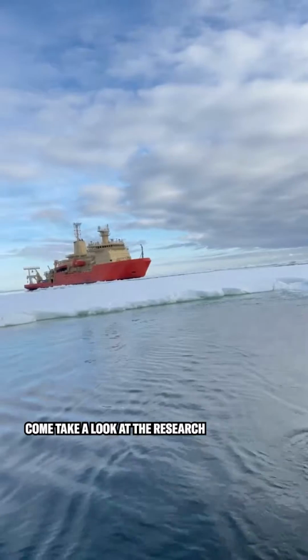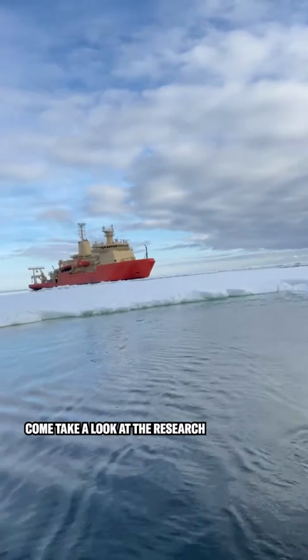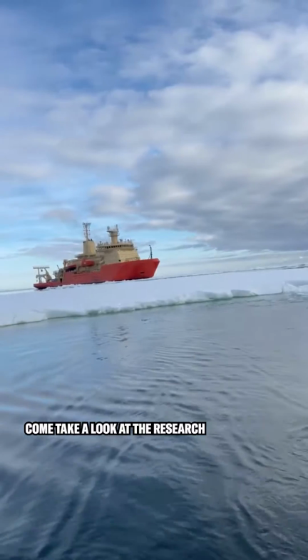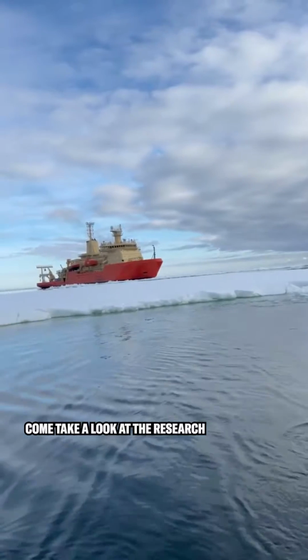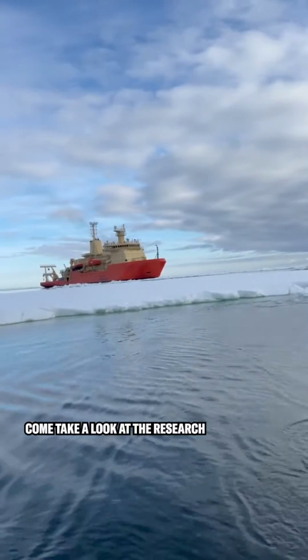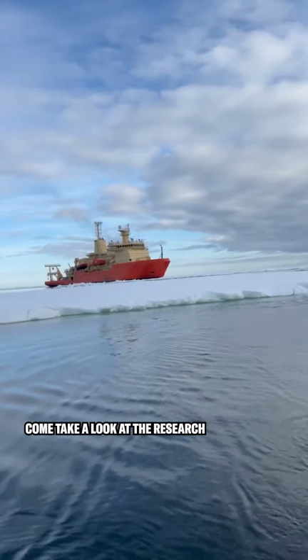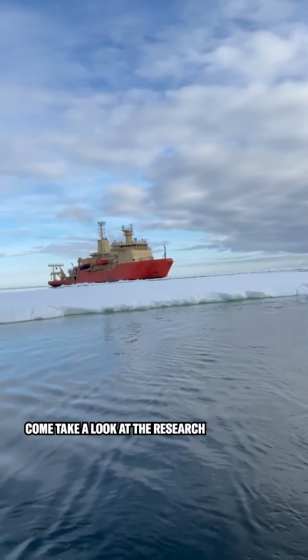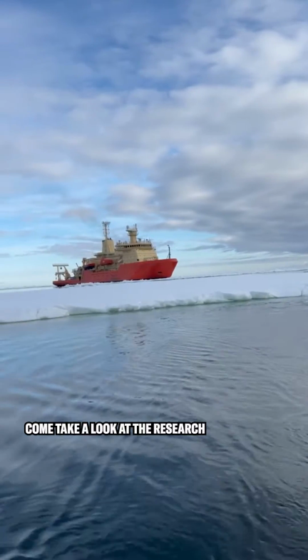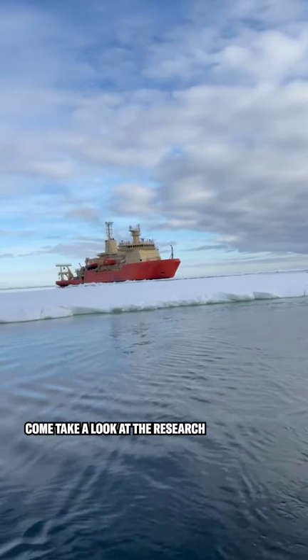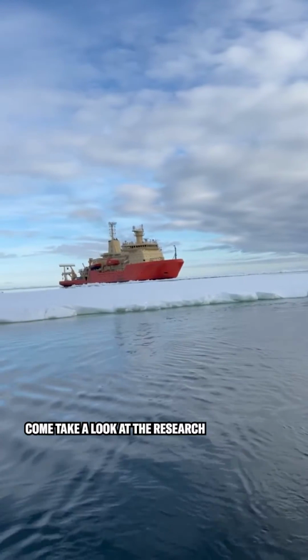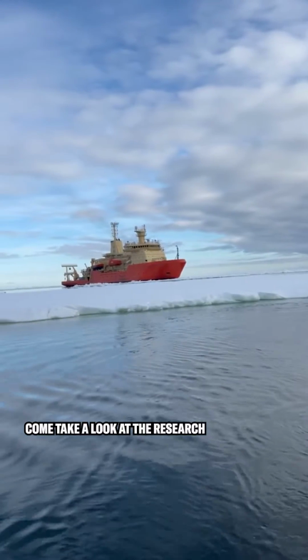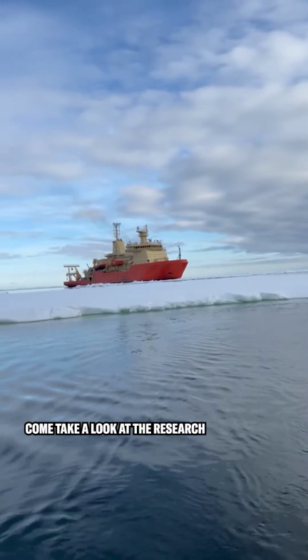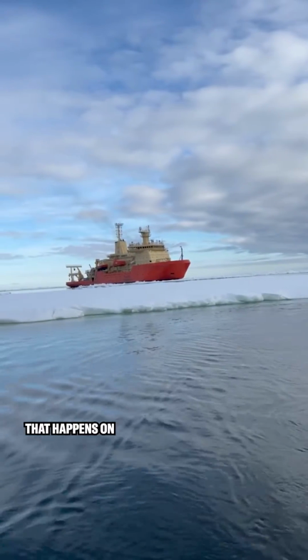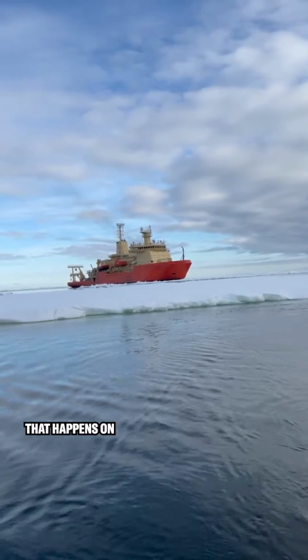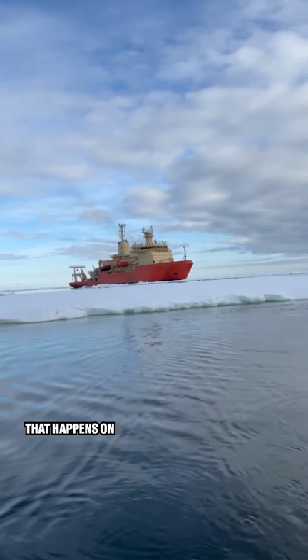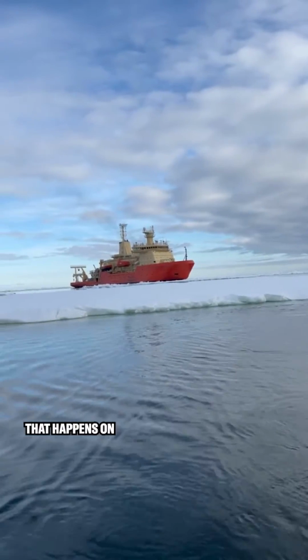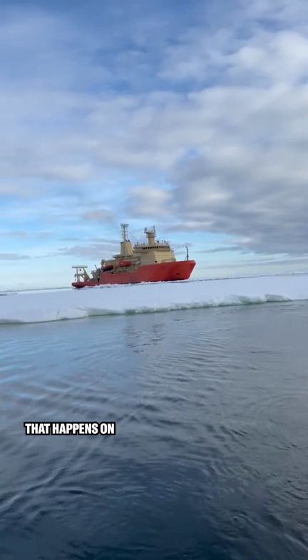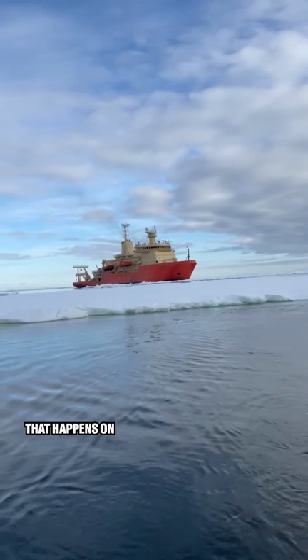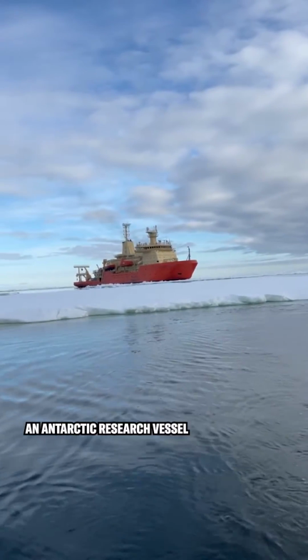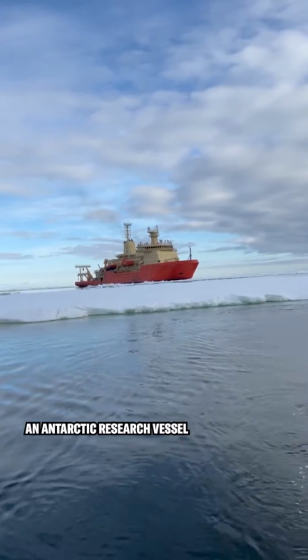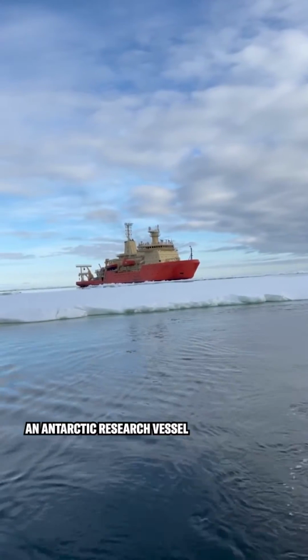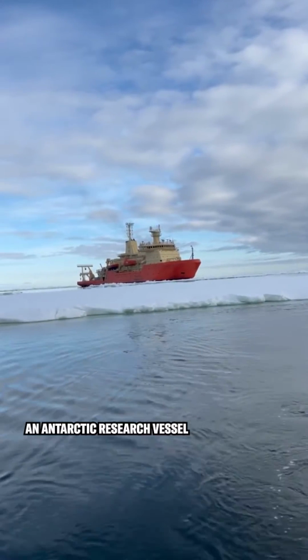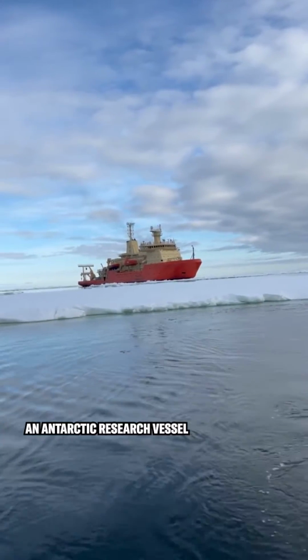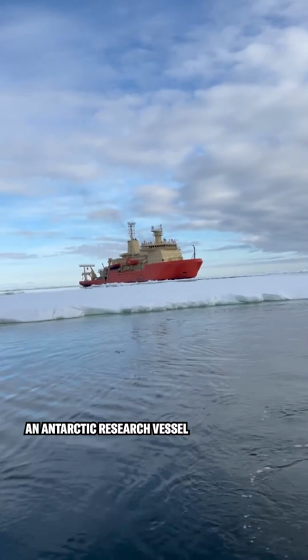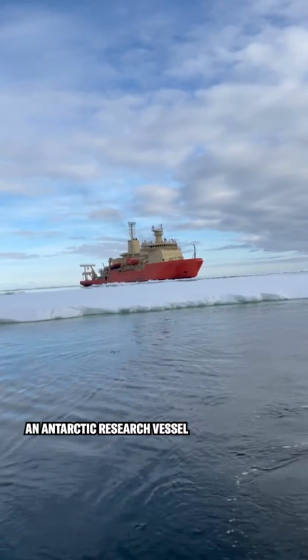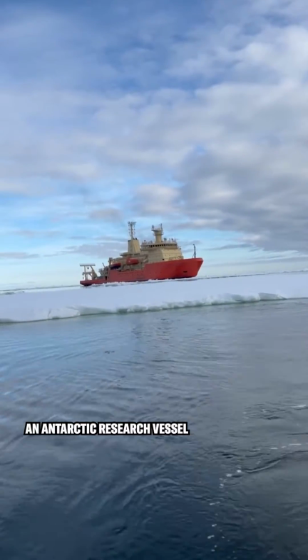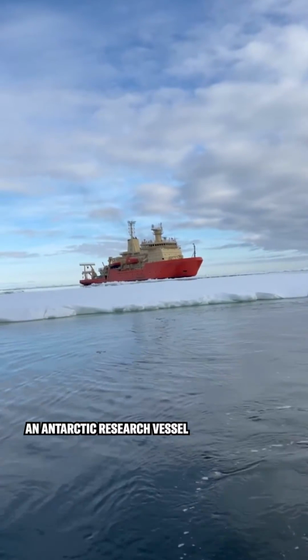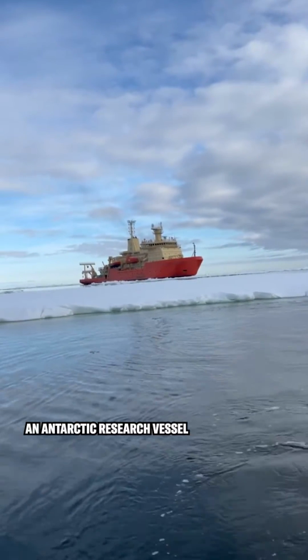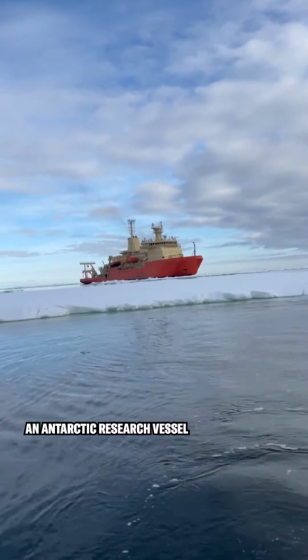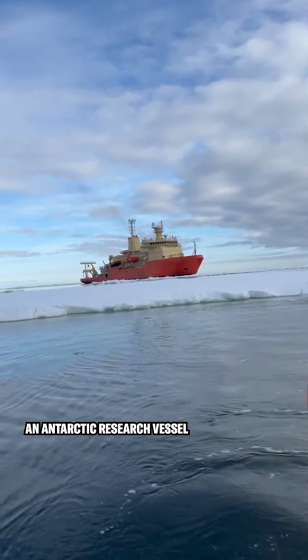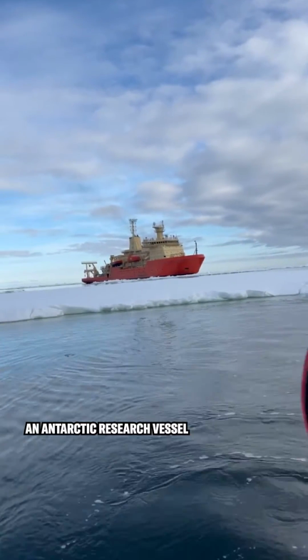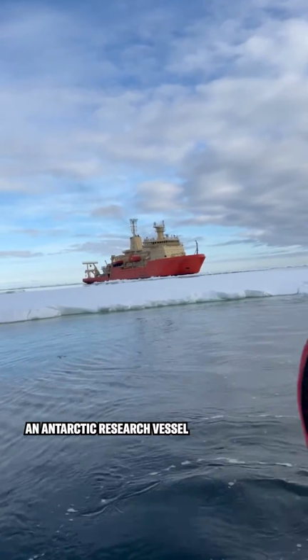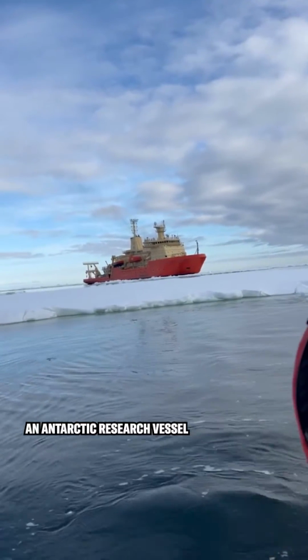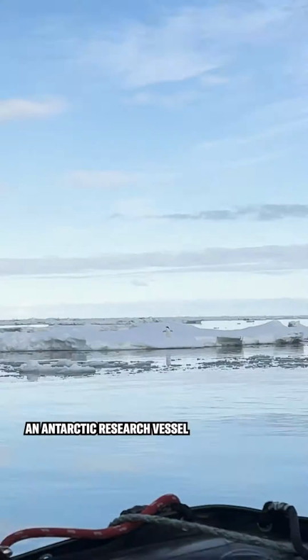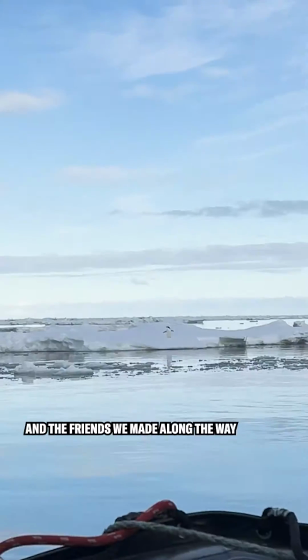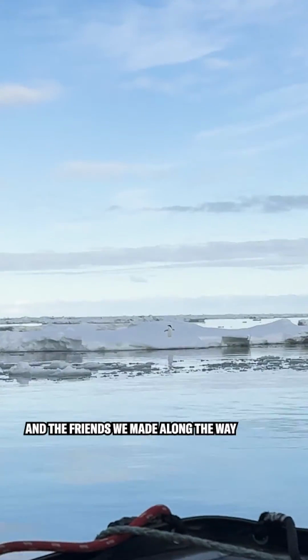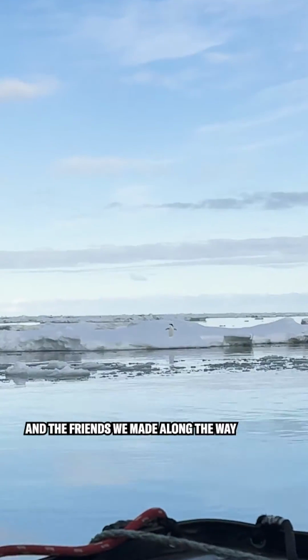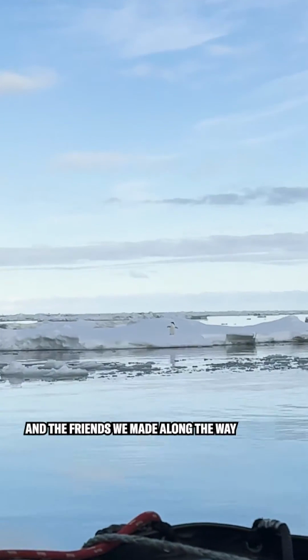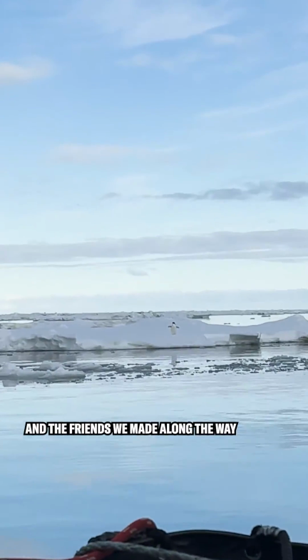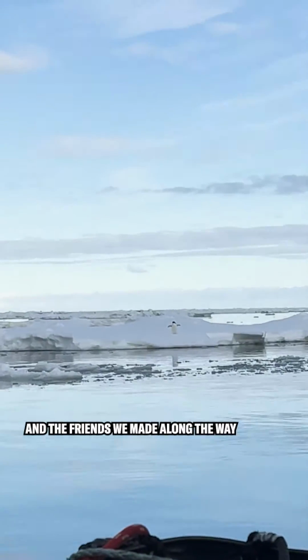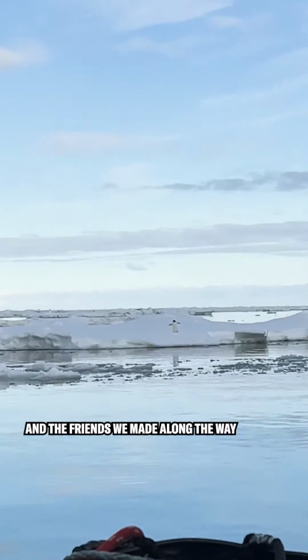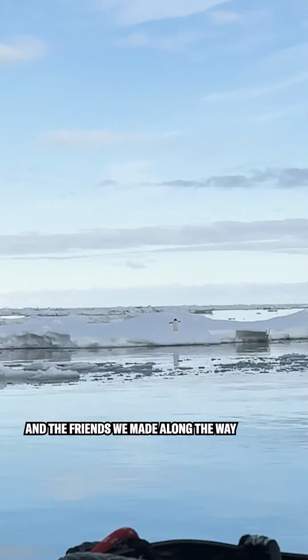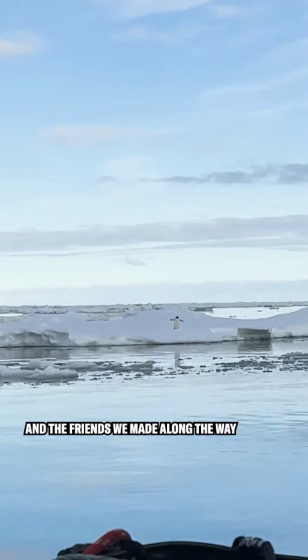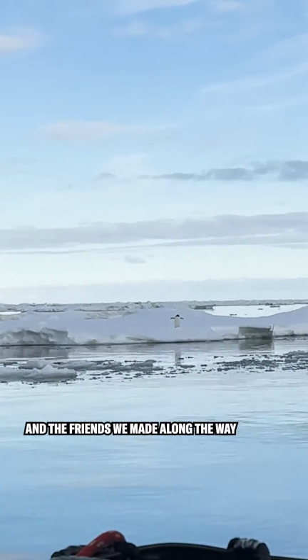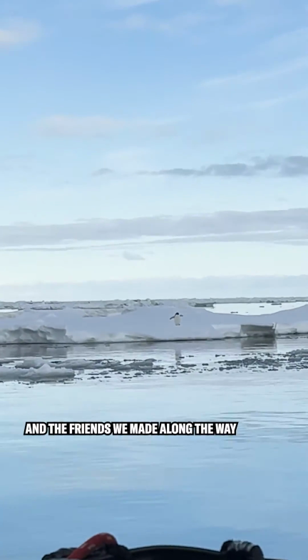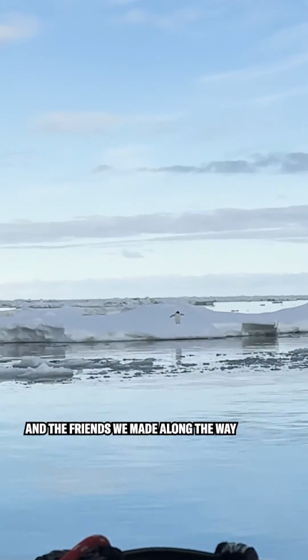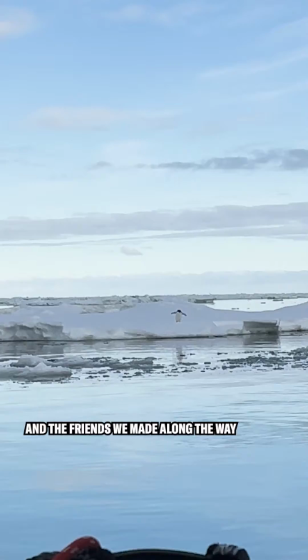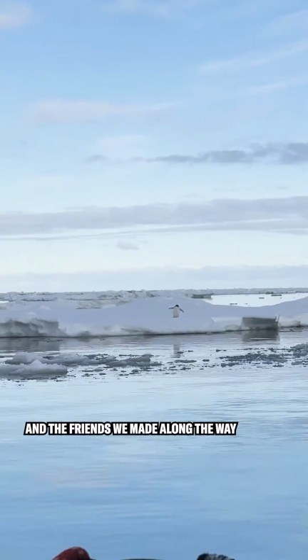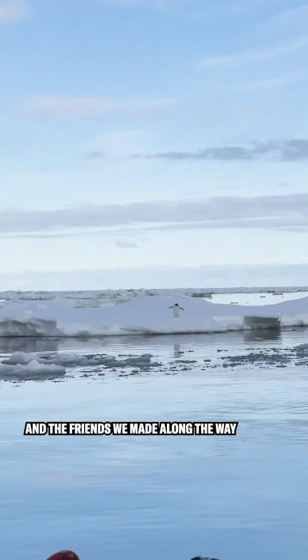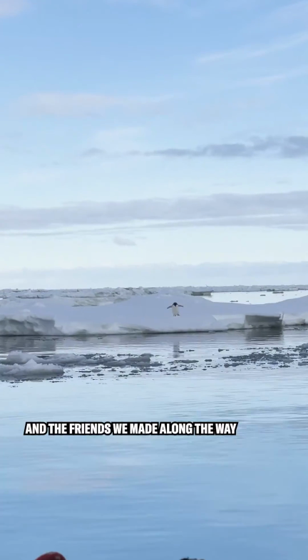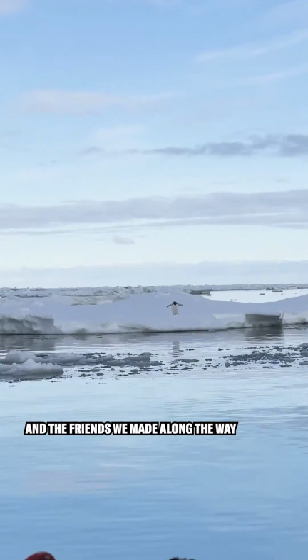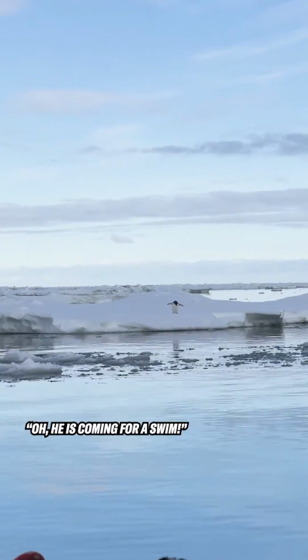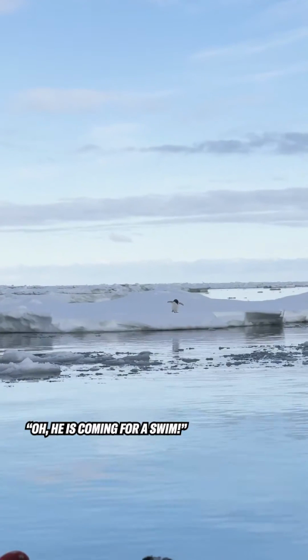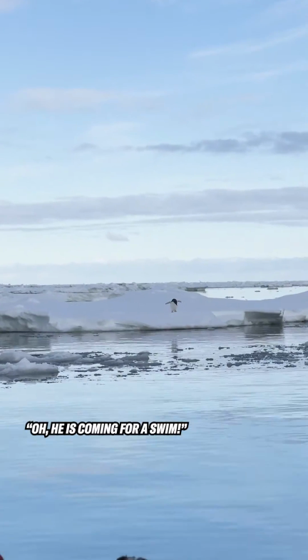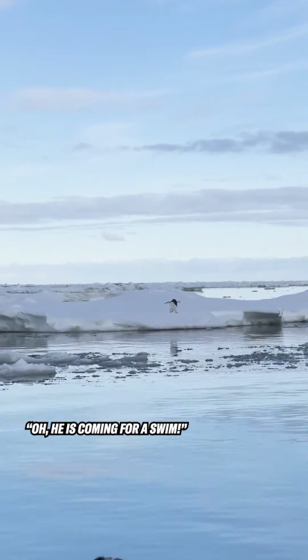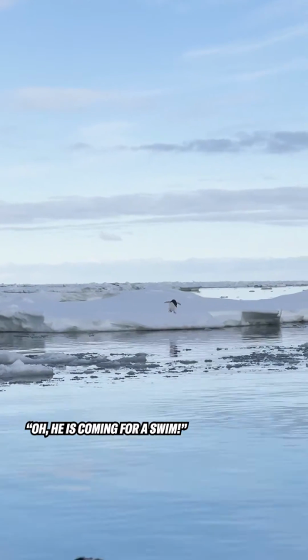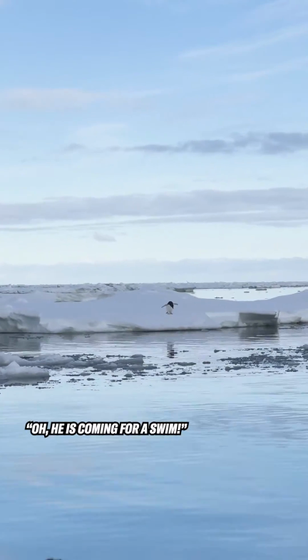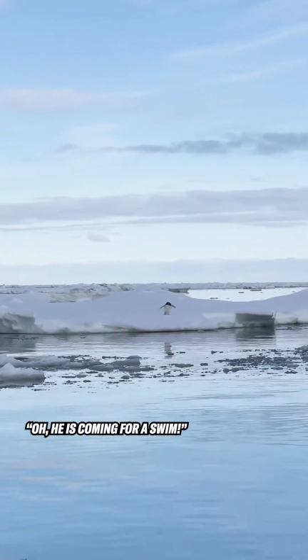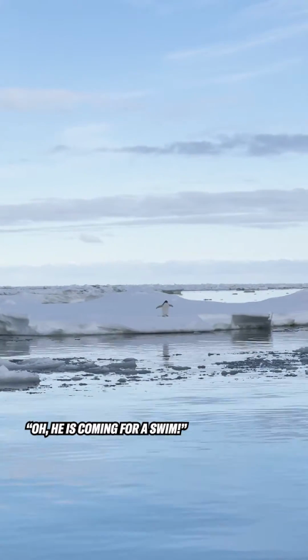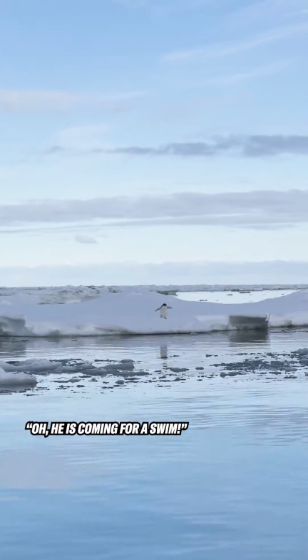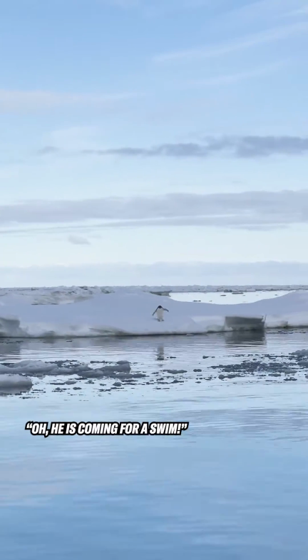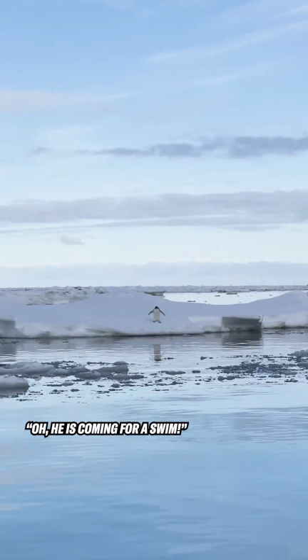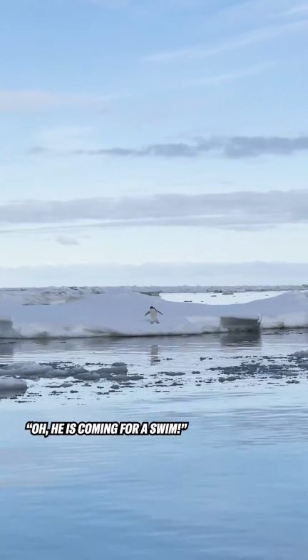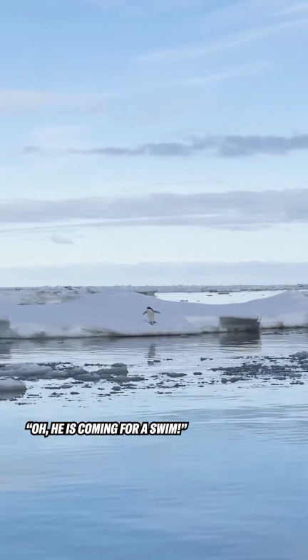Come take a look at the research that happens on an Antarctic research vessel, and the friends we made along the way. Coming for a swim.